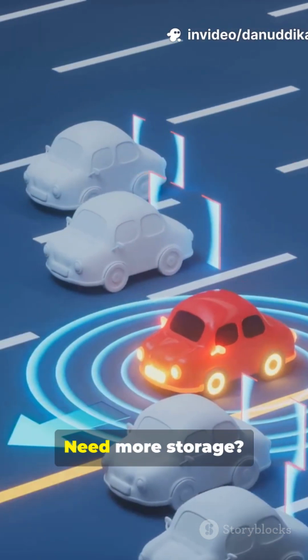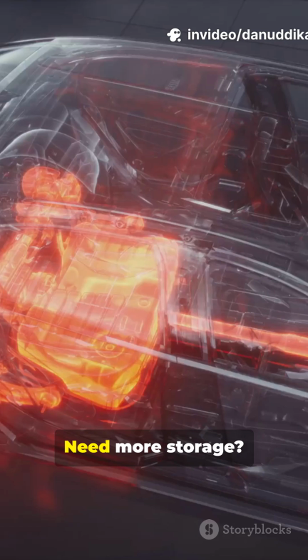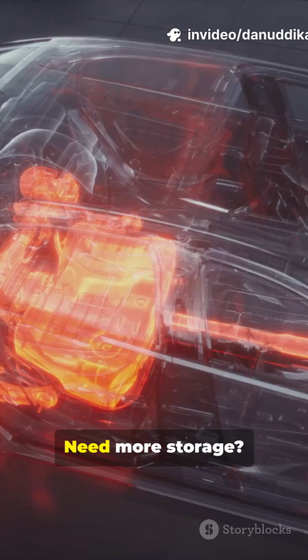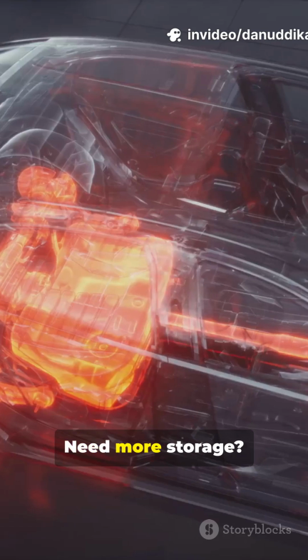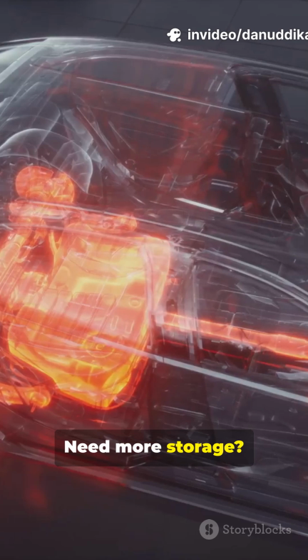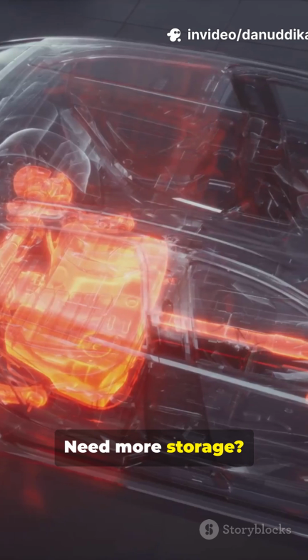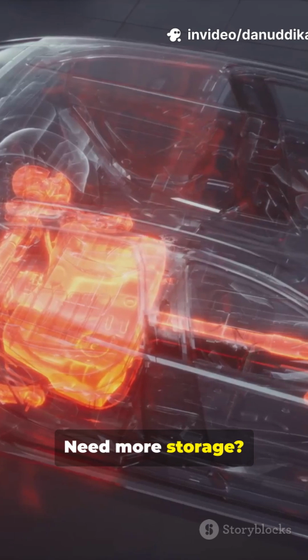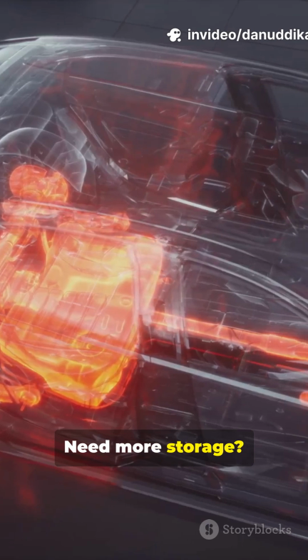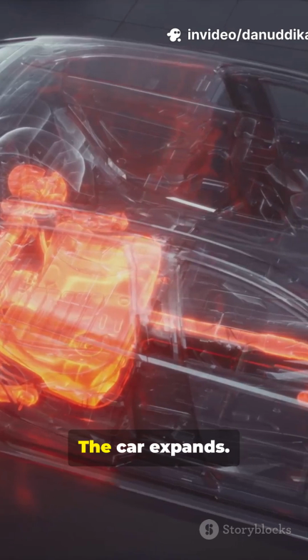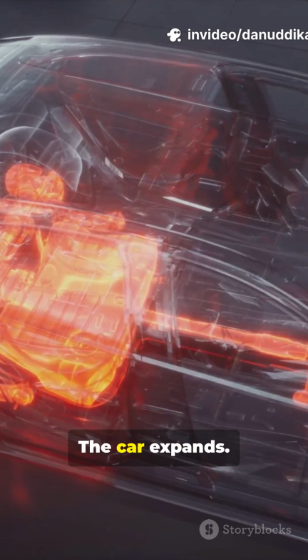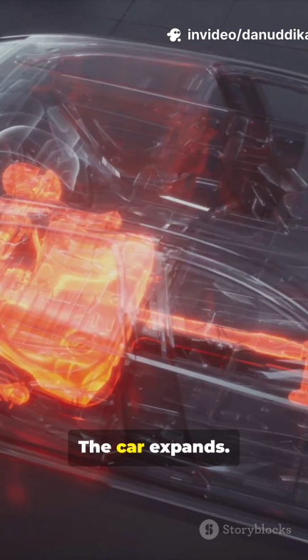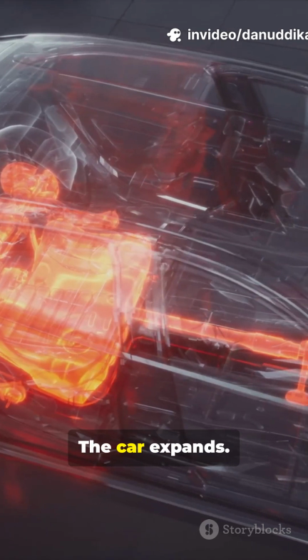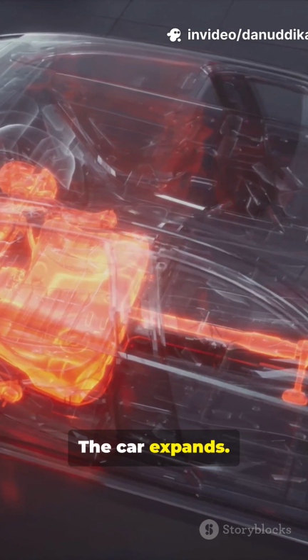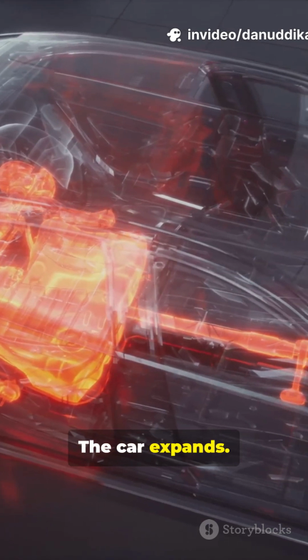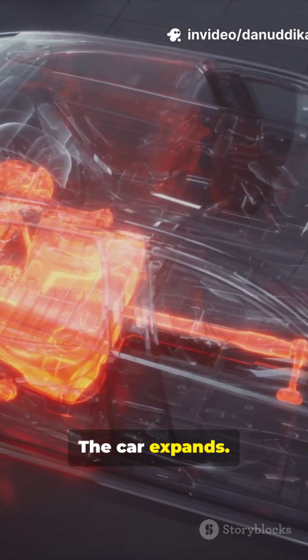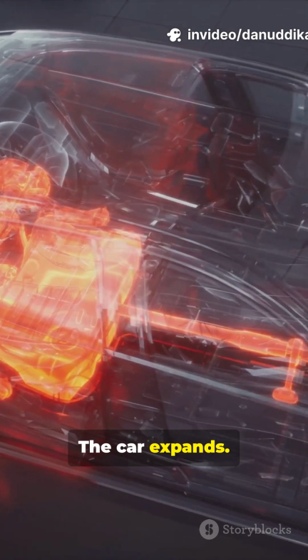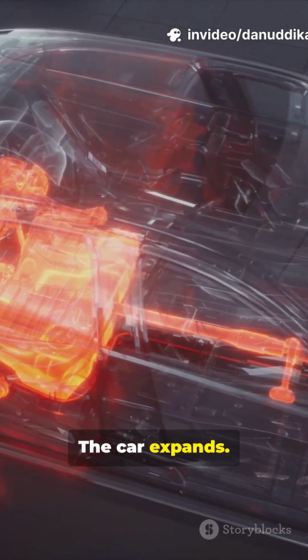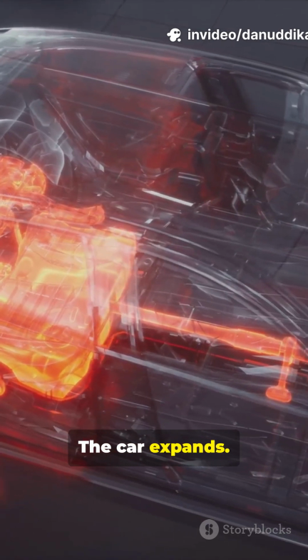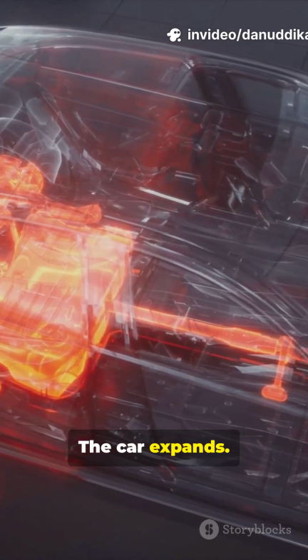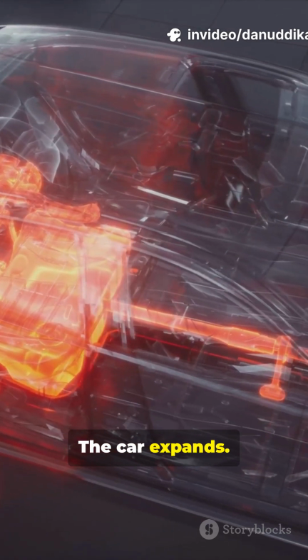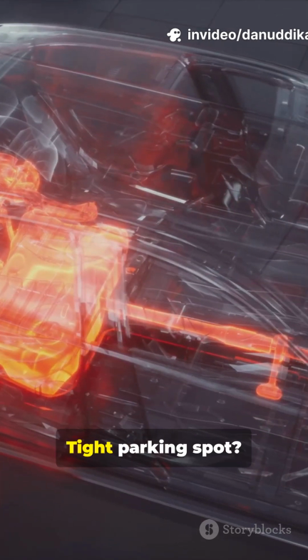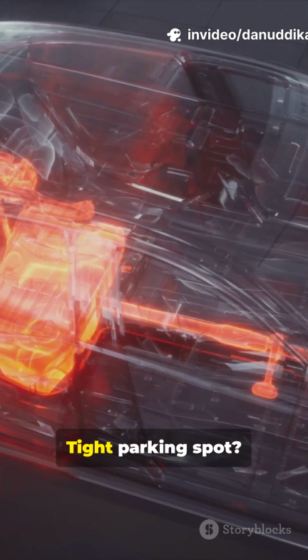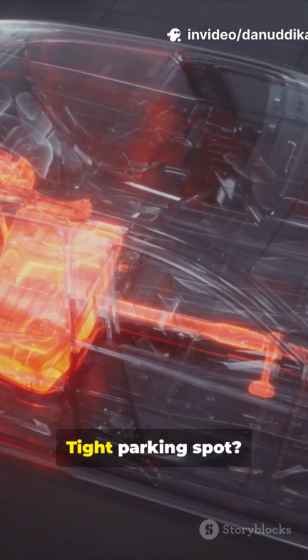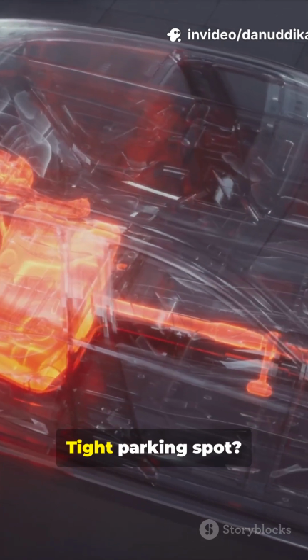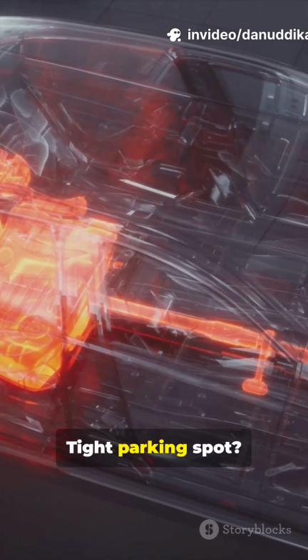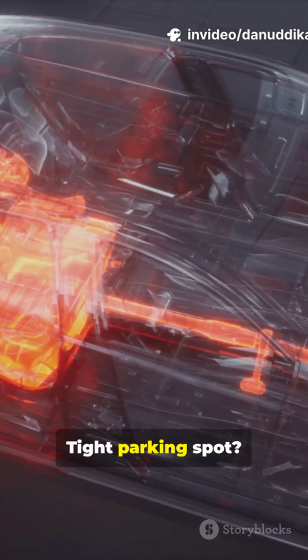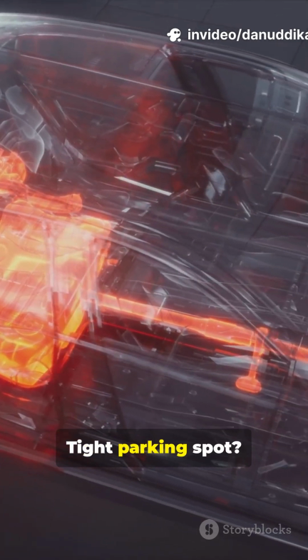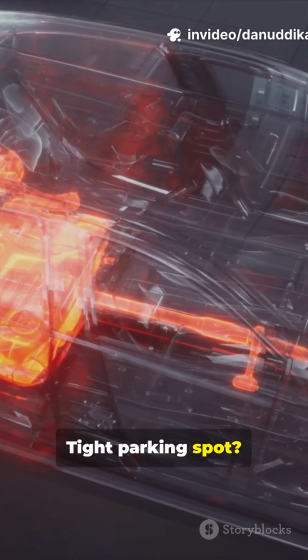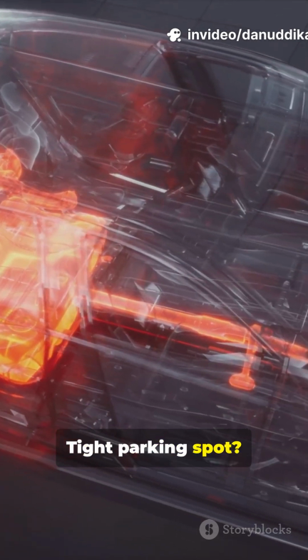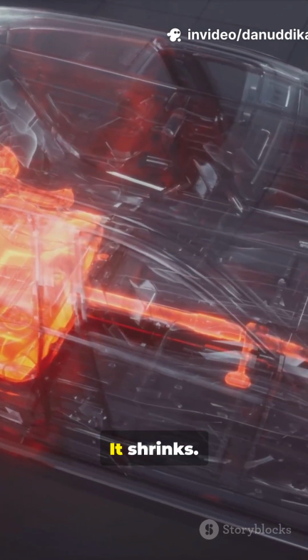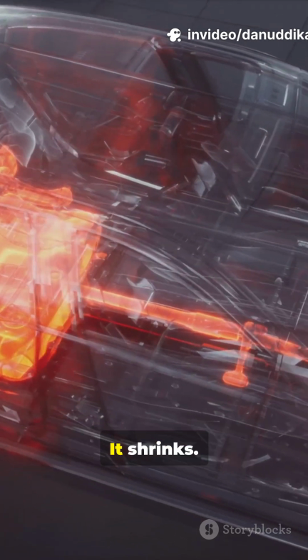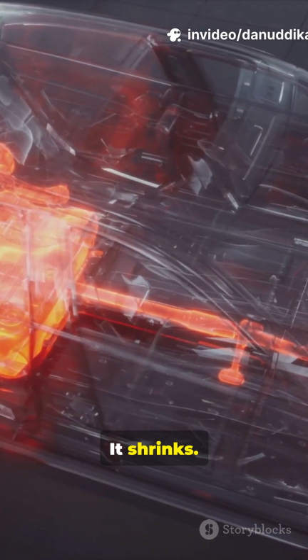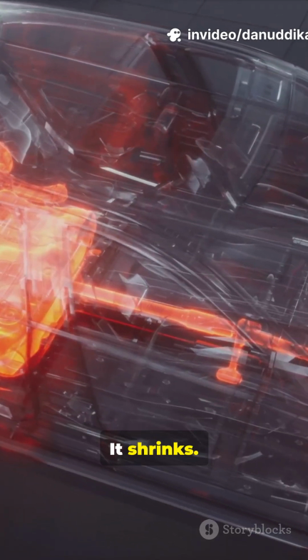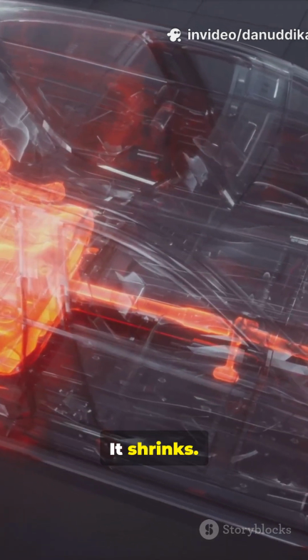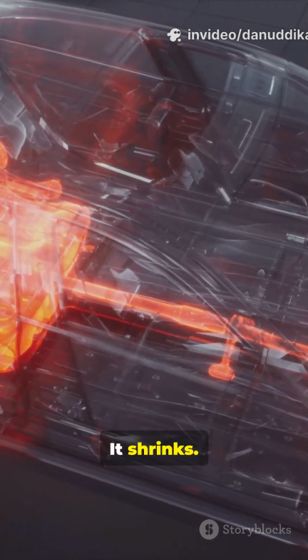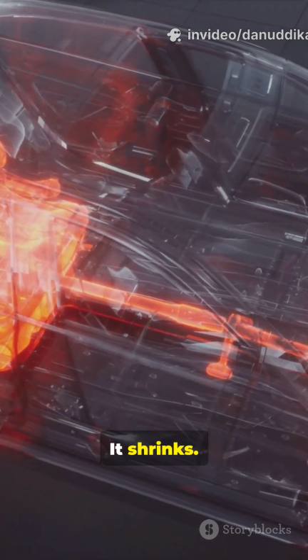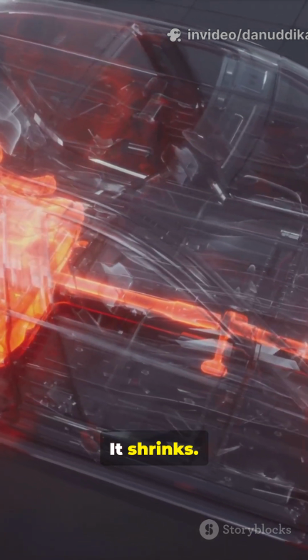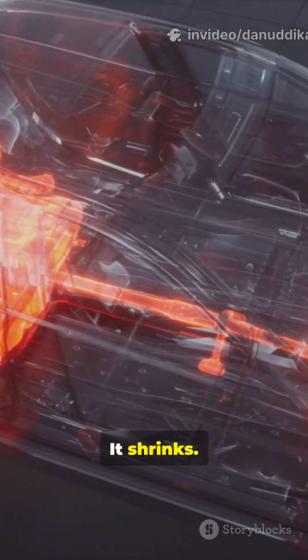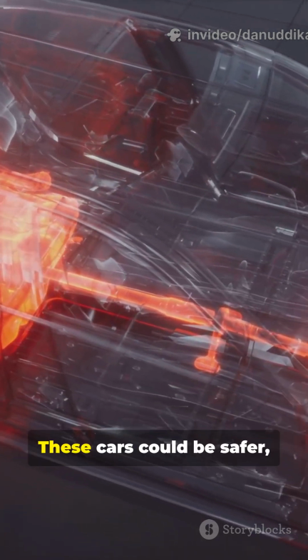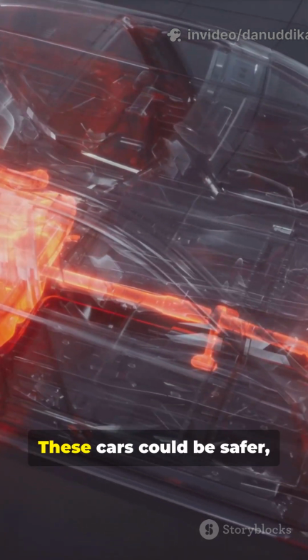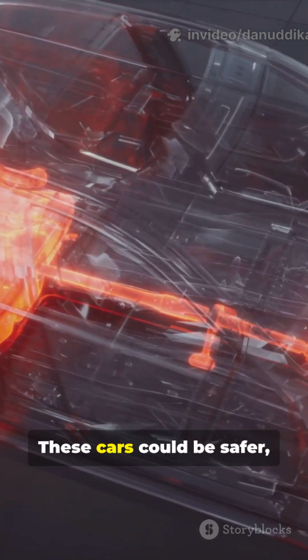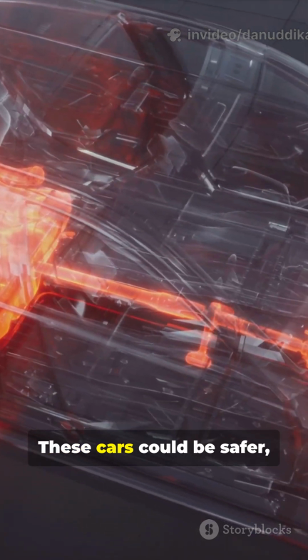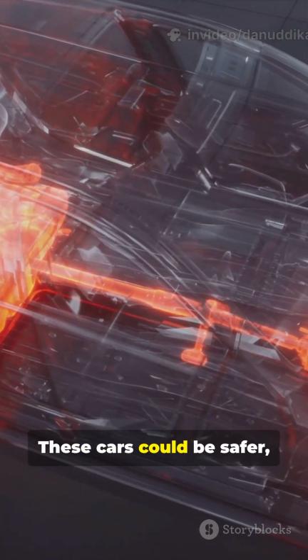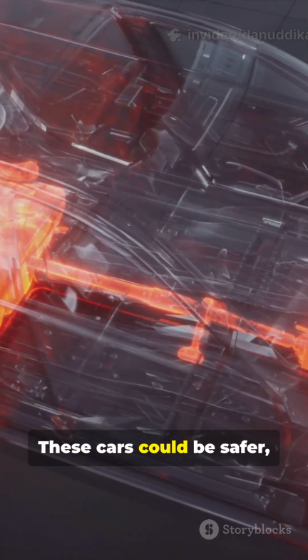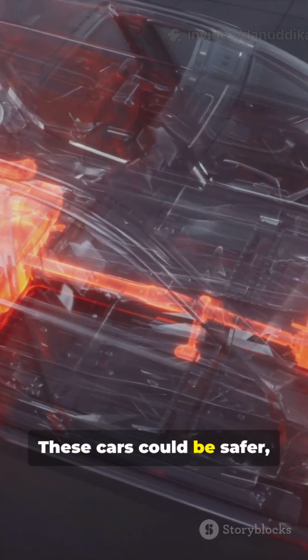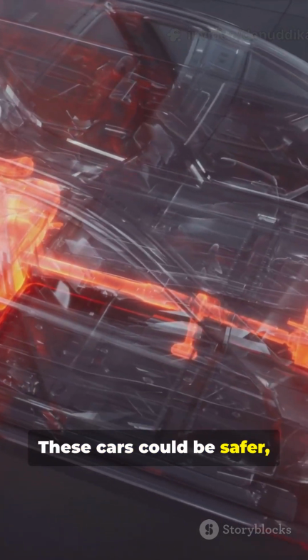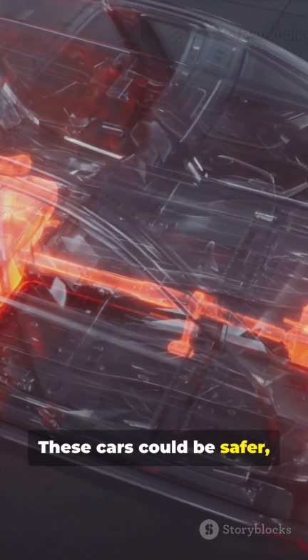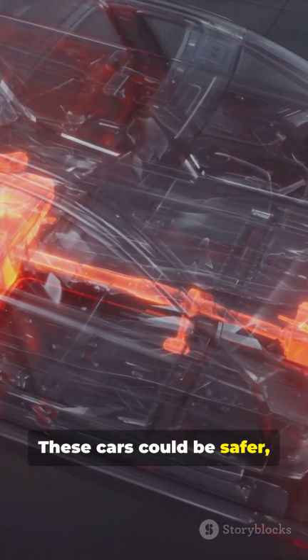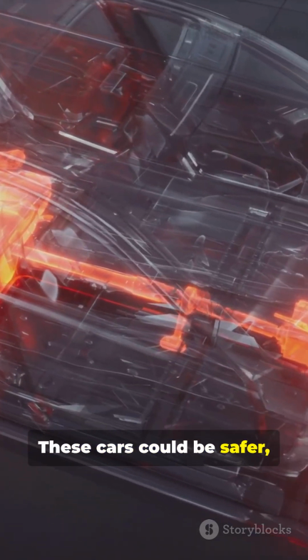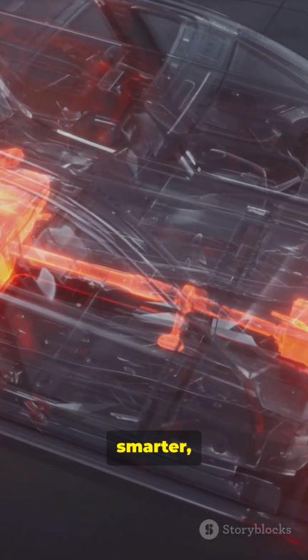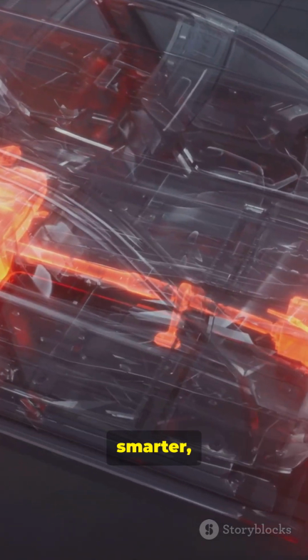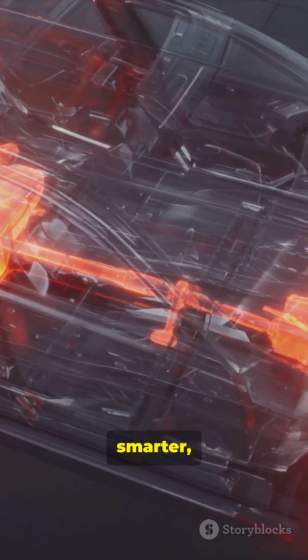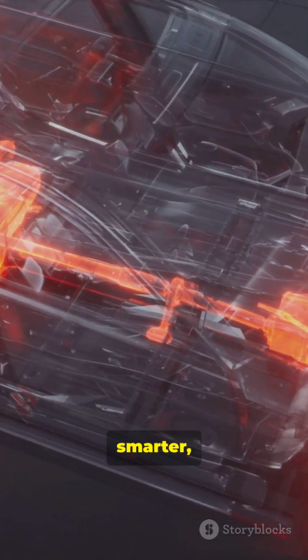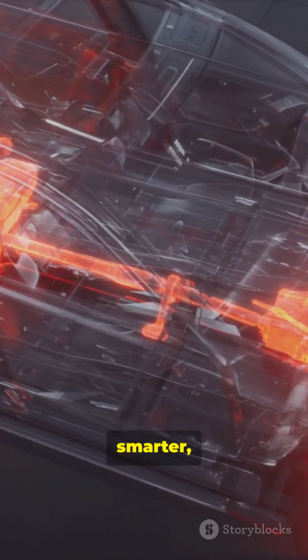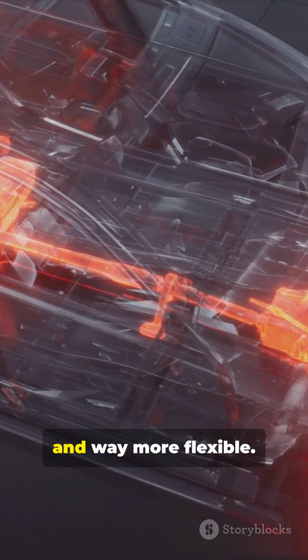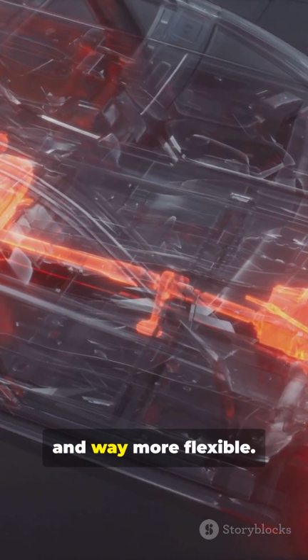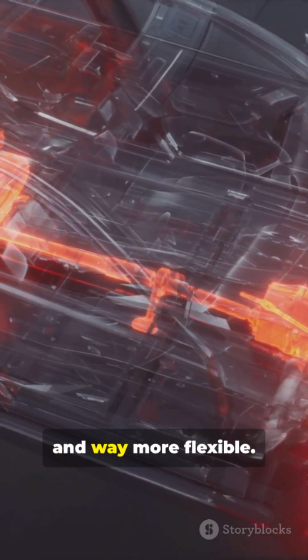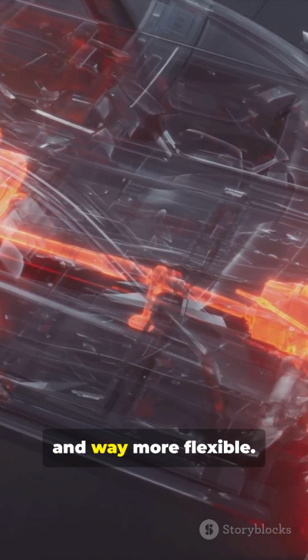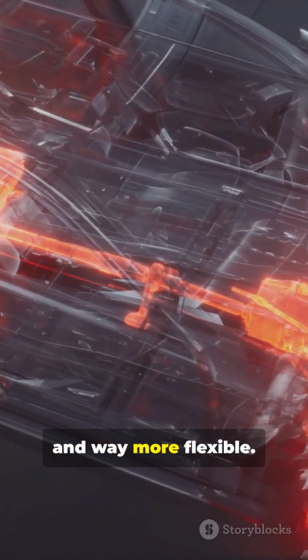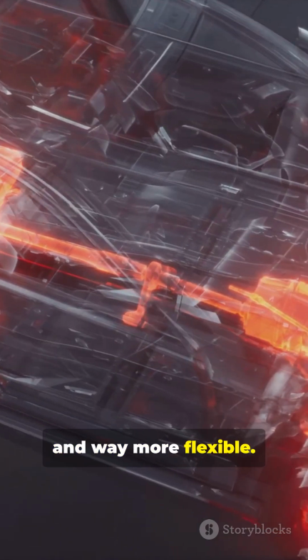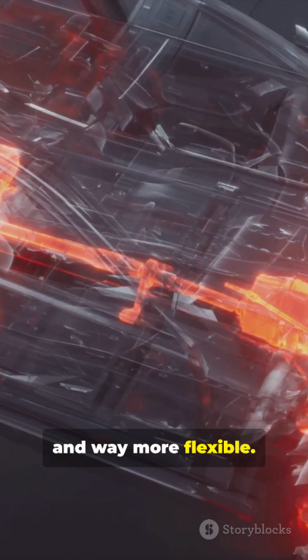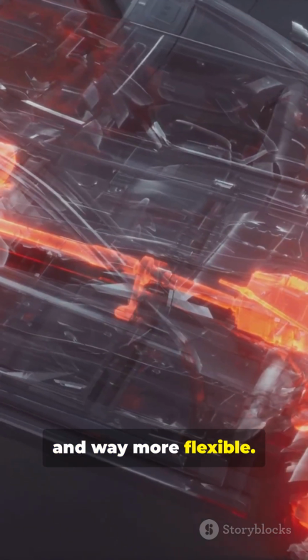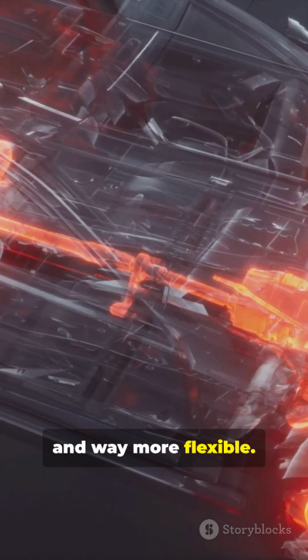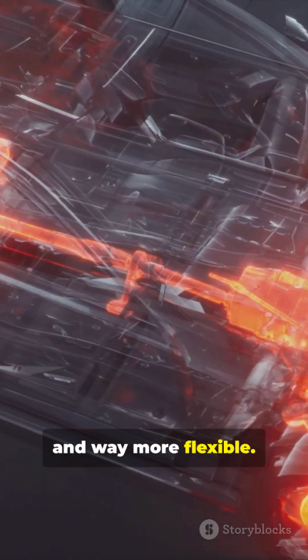Need more storage? The car expands. Tight parking spot? It shrinks. These cars could be safer, smarter, and way more flexible.